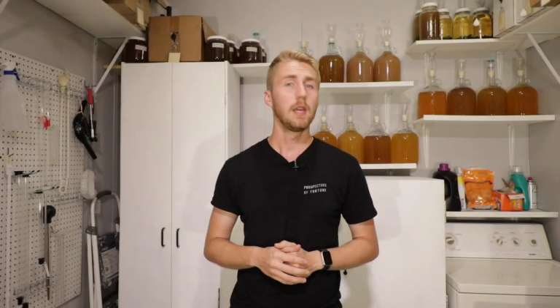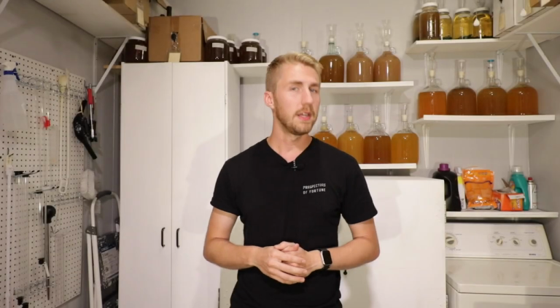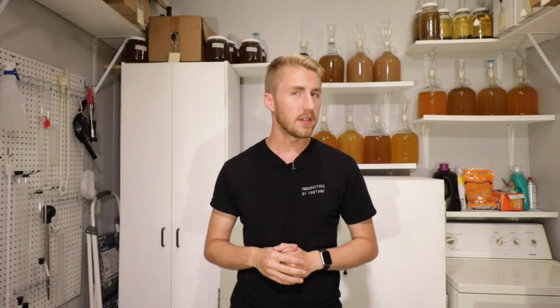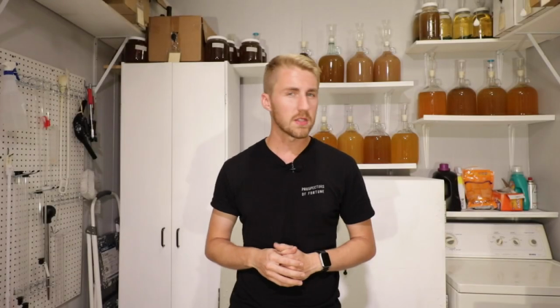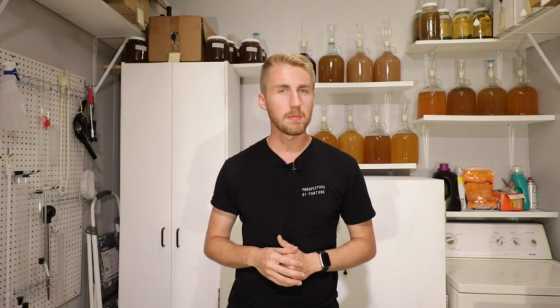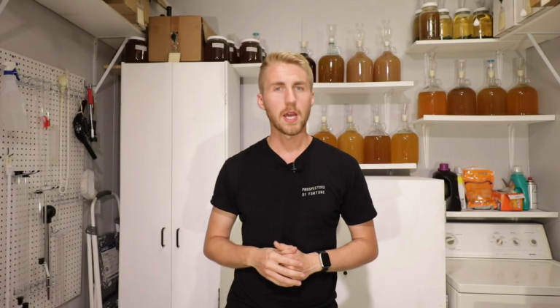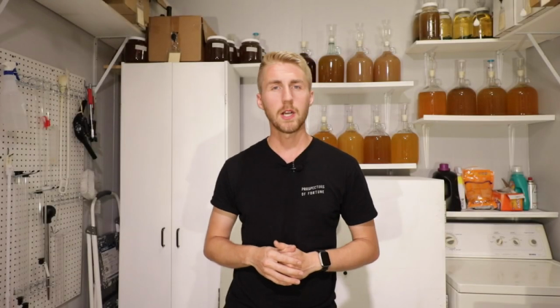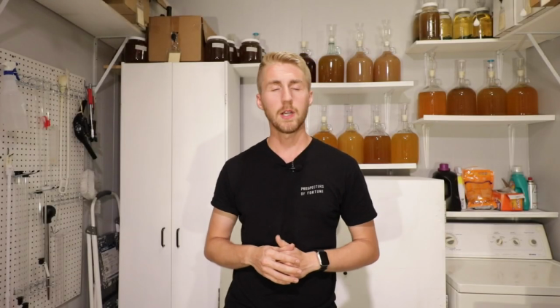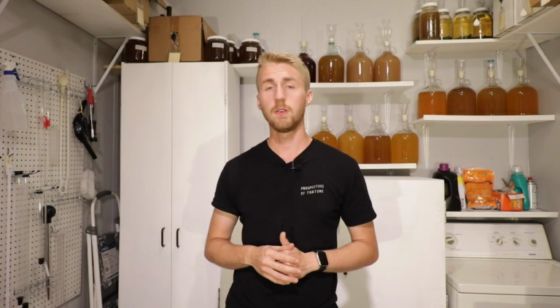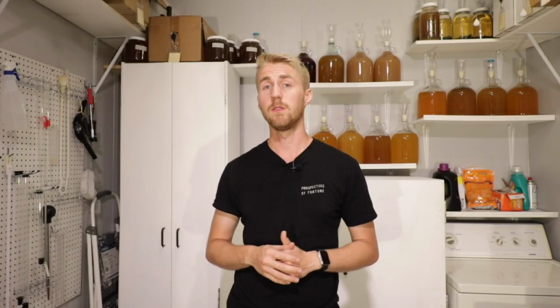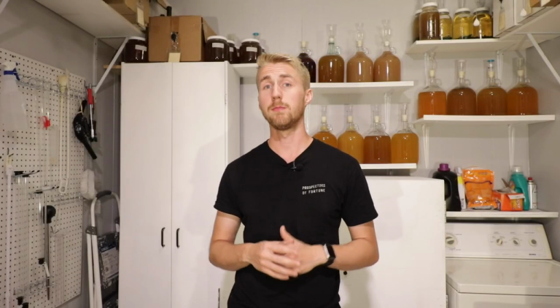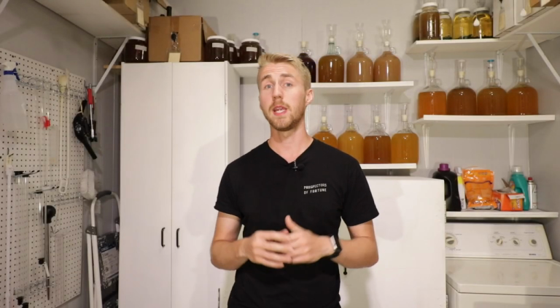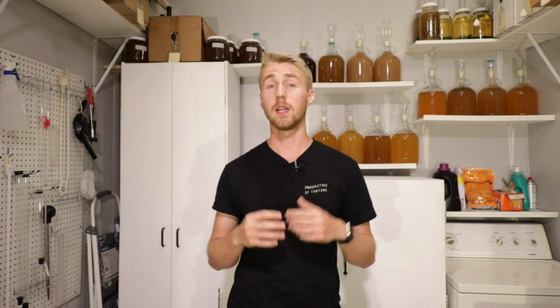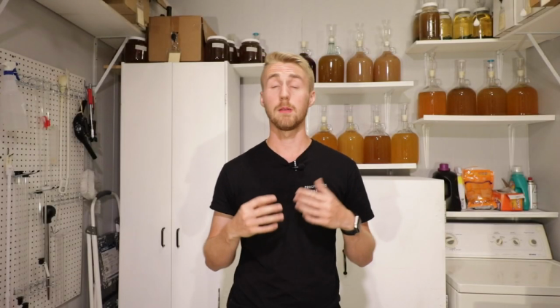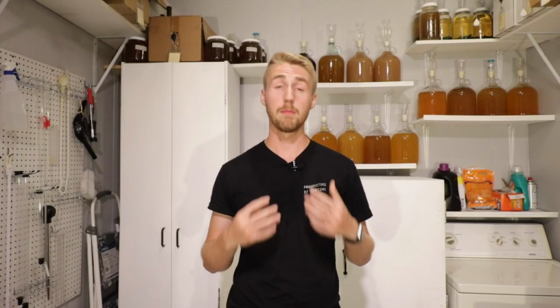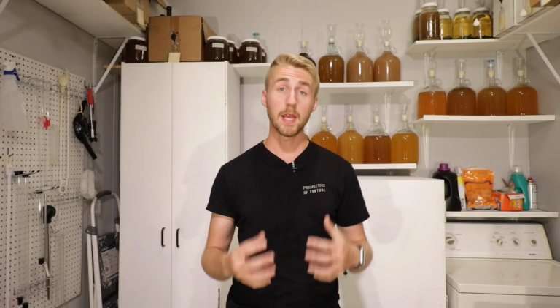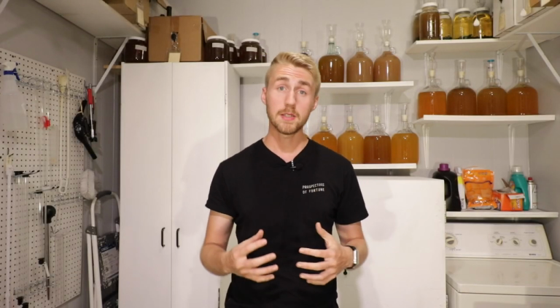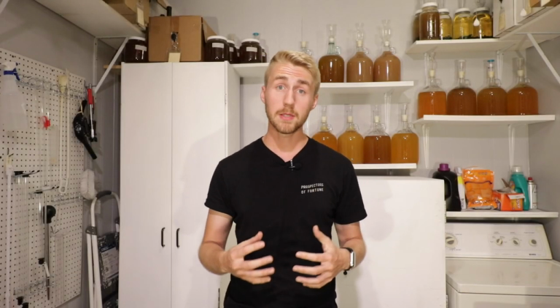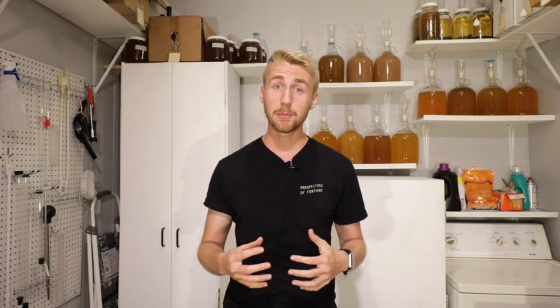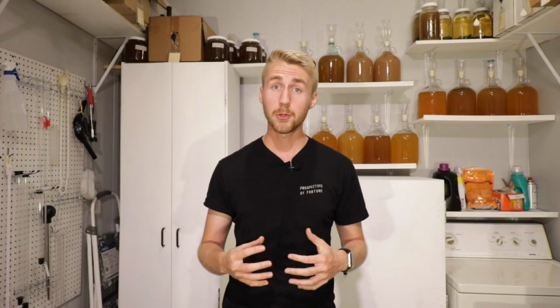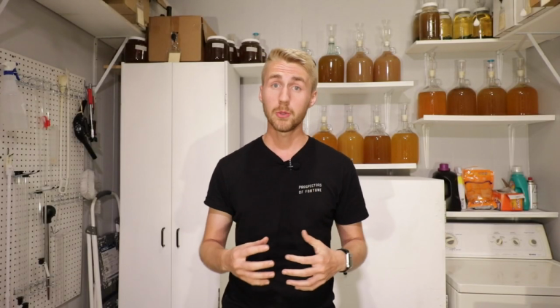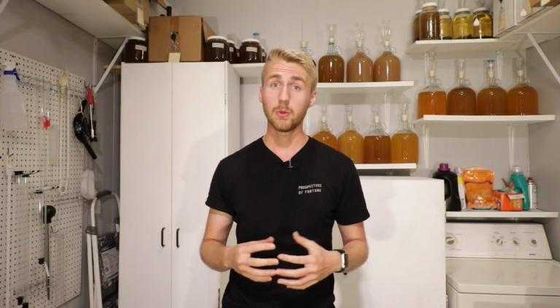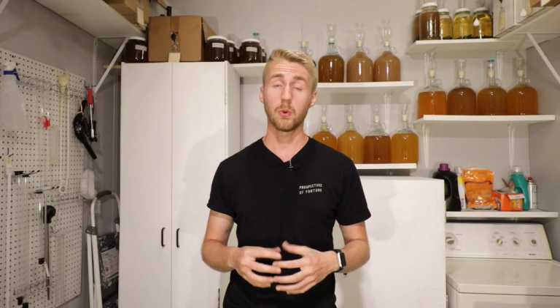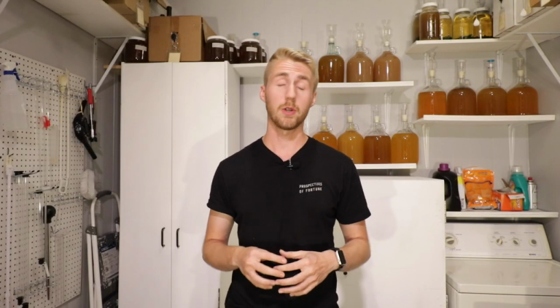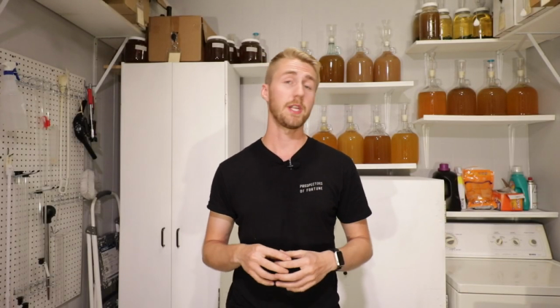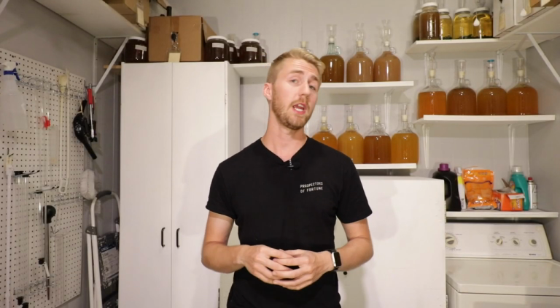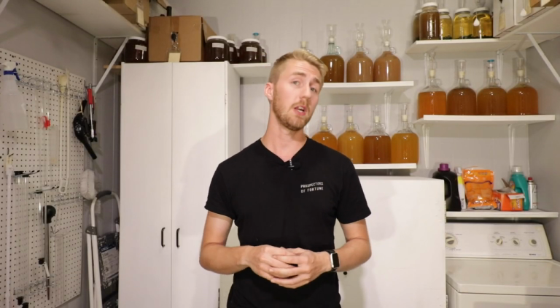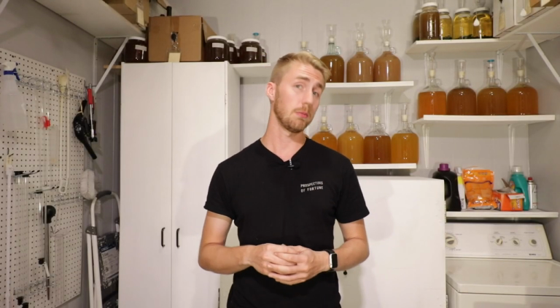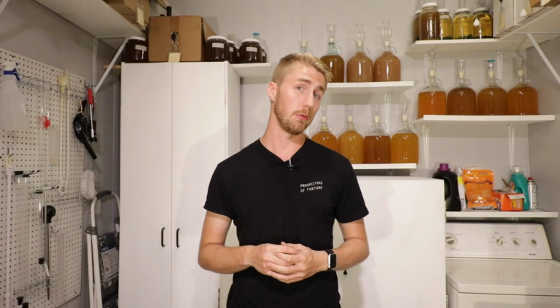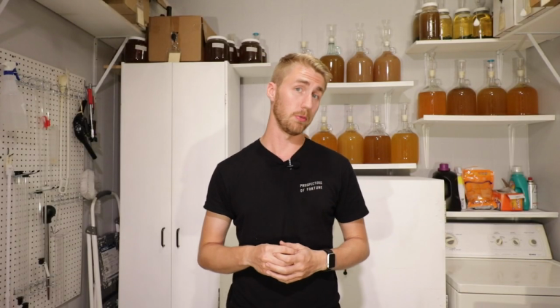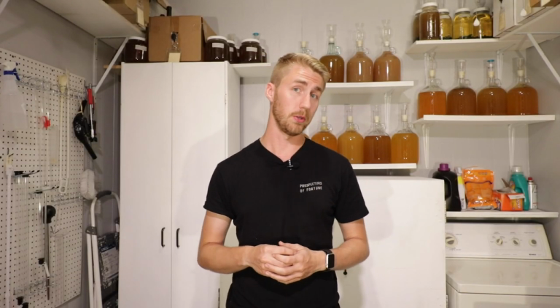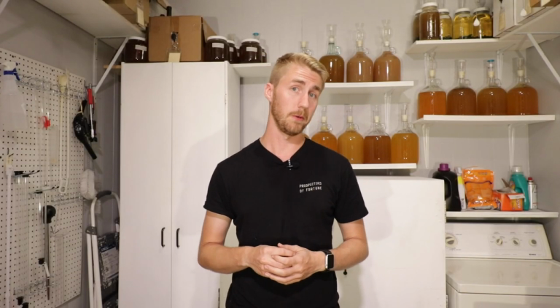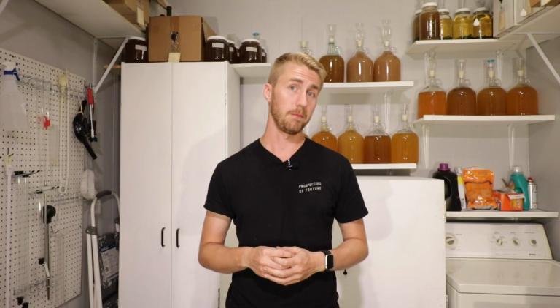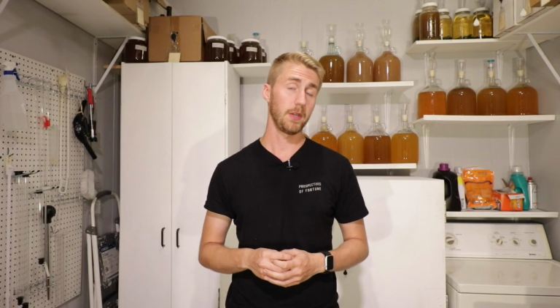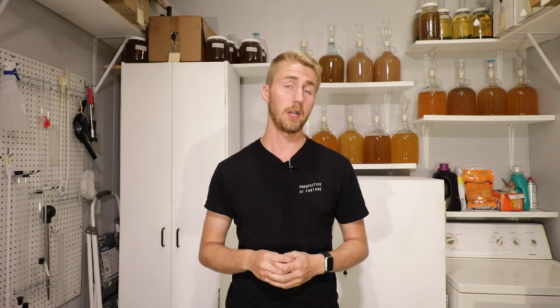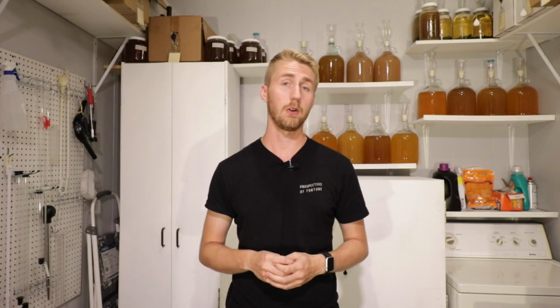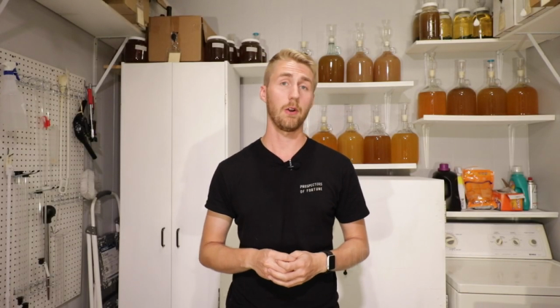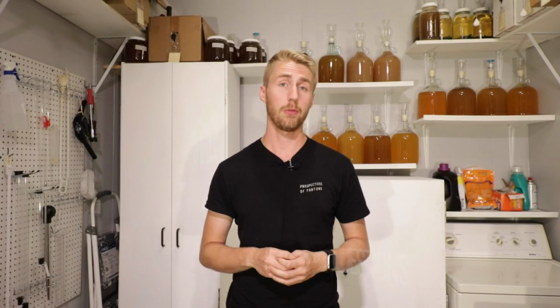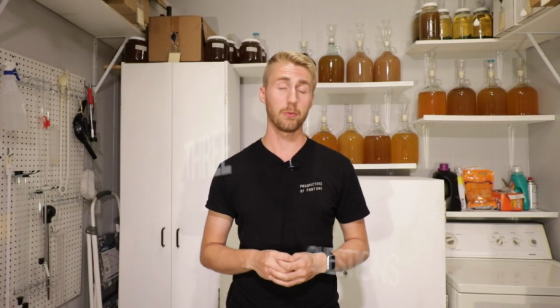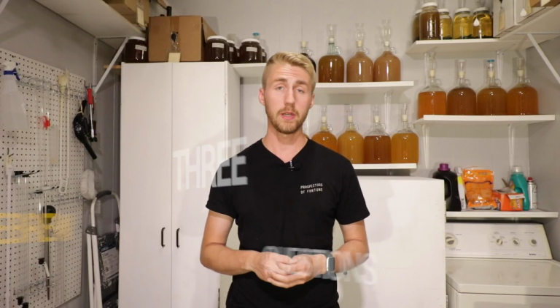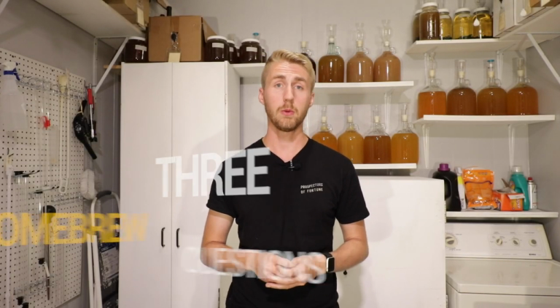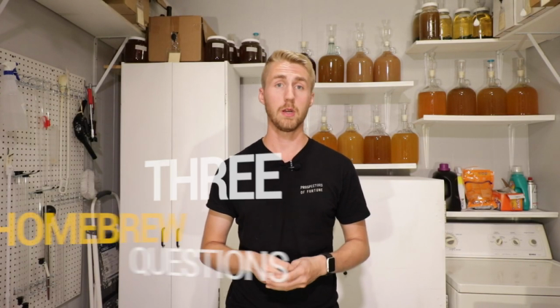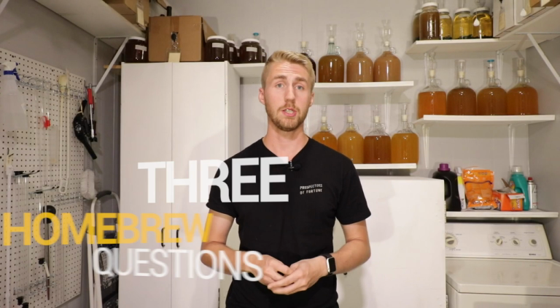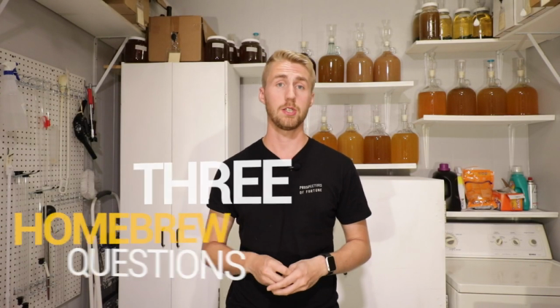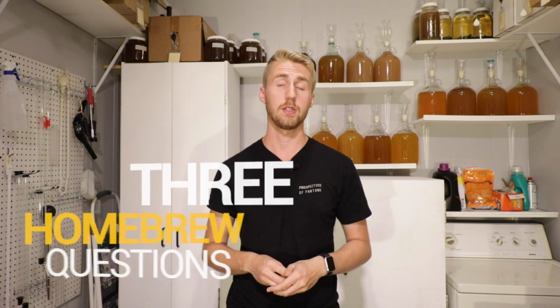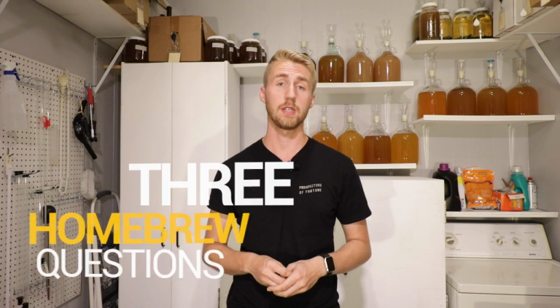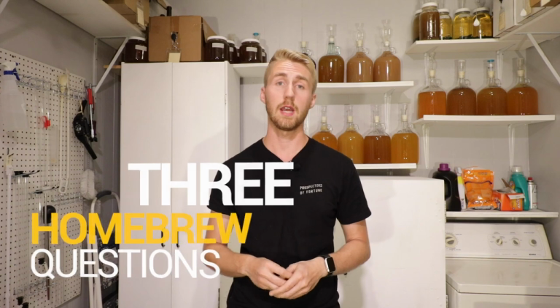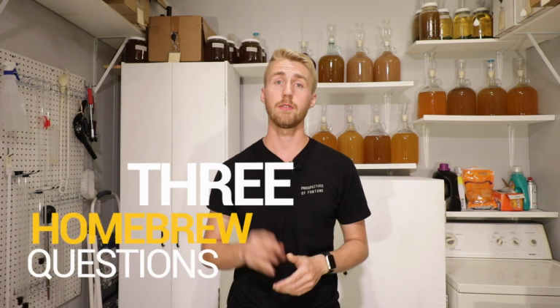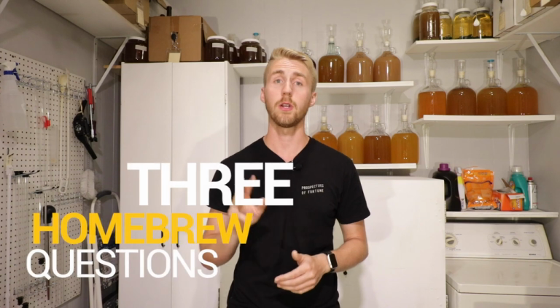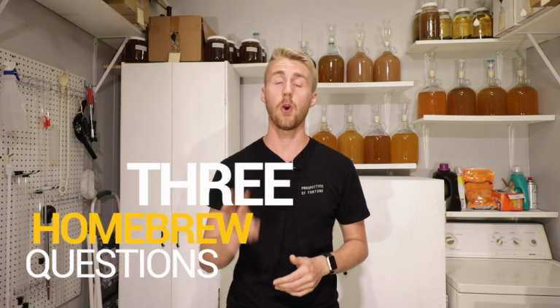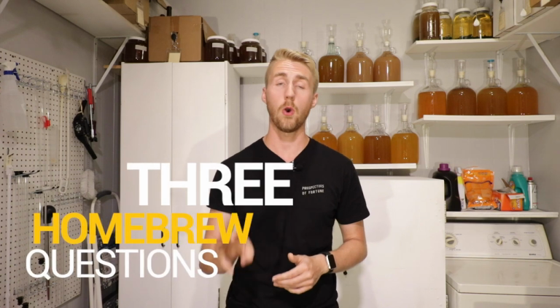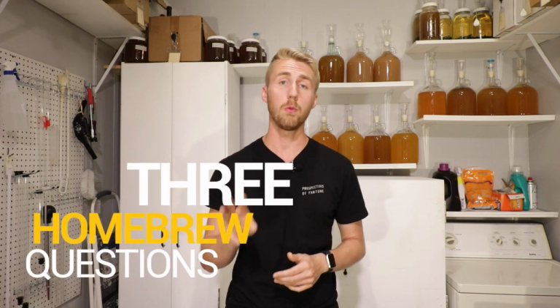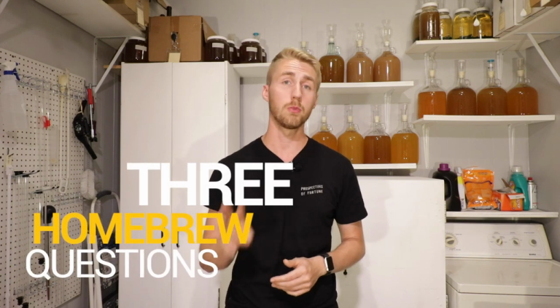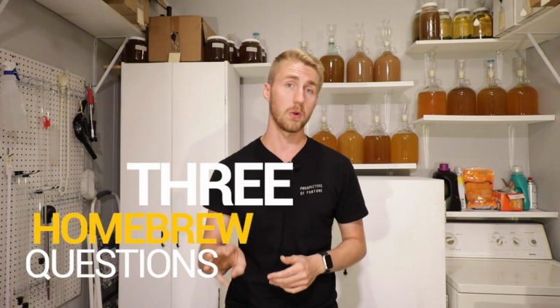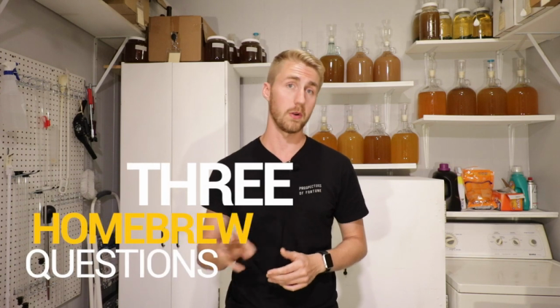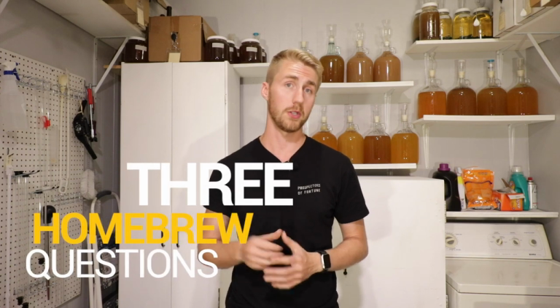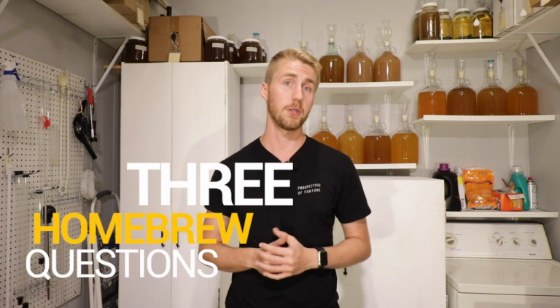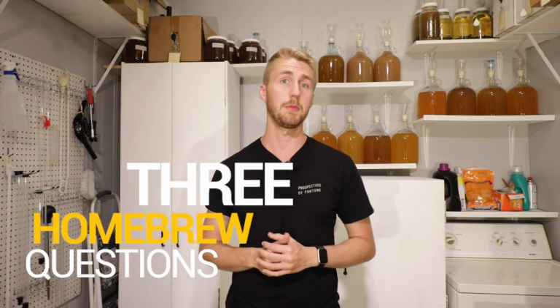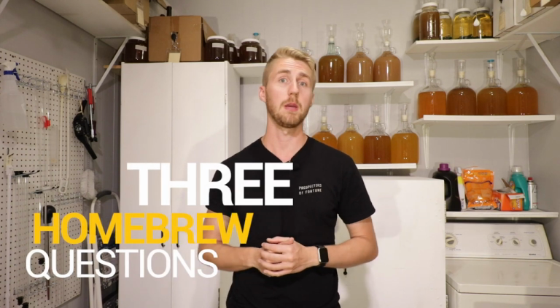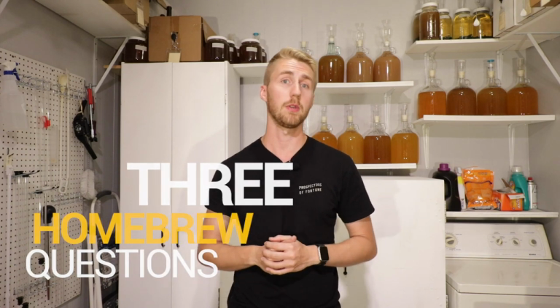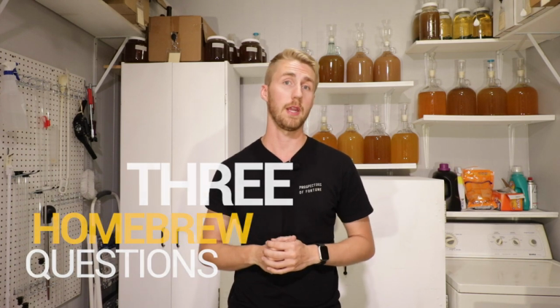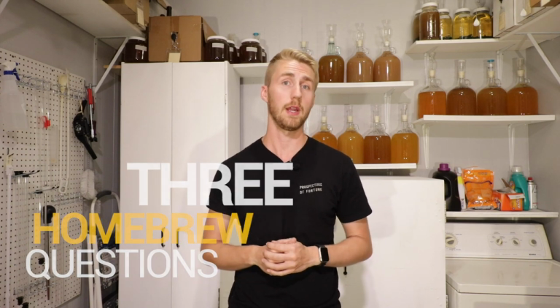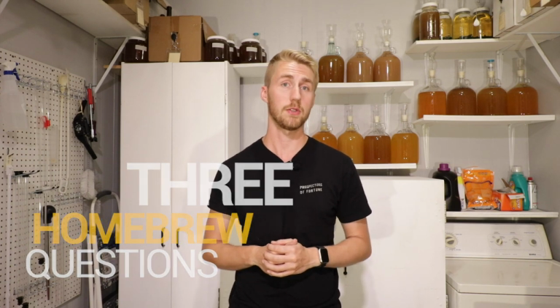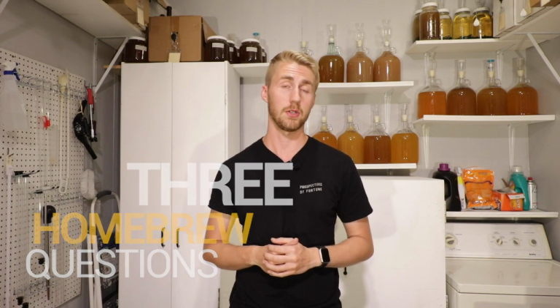It doesn't matter if you've made an amazing brew or a terrible brew. Here are three questions every home brewer should be able to answer.